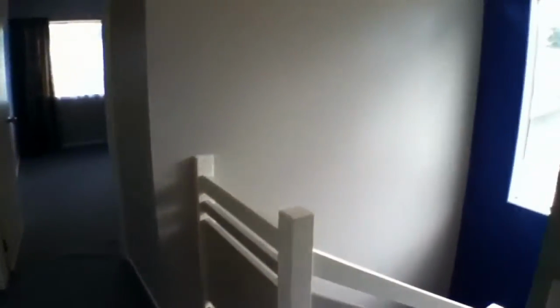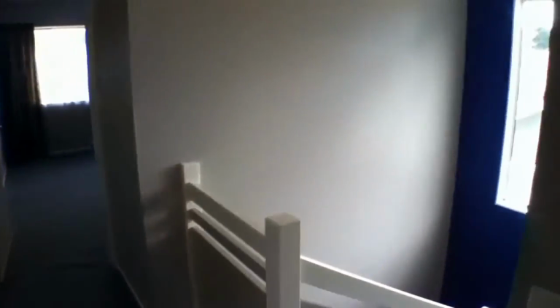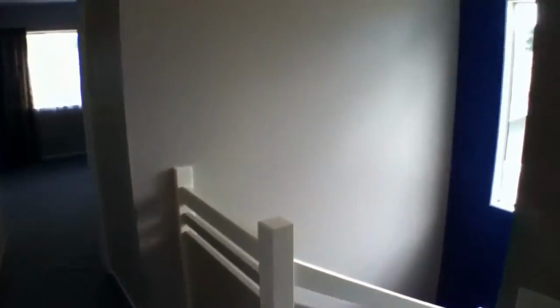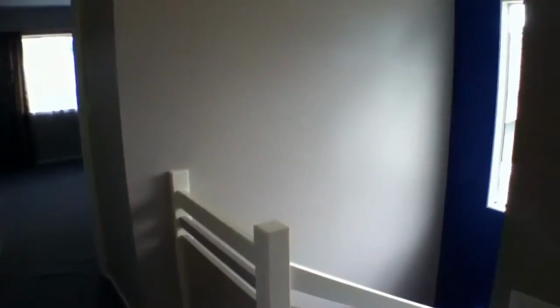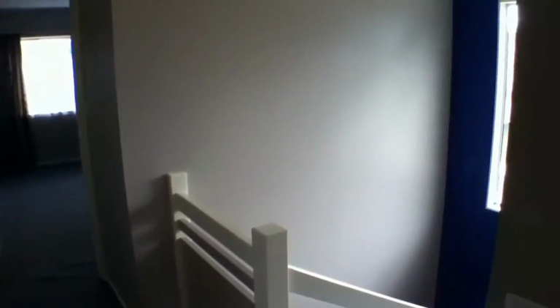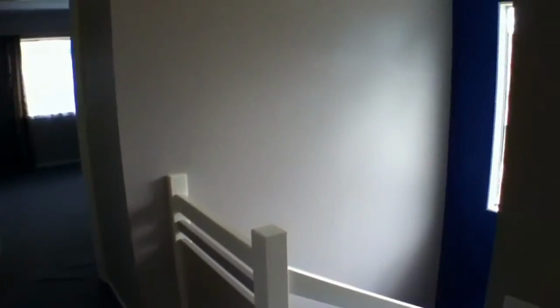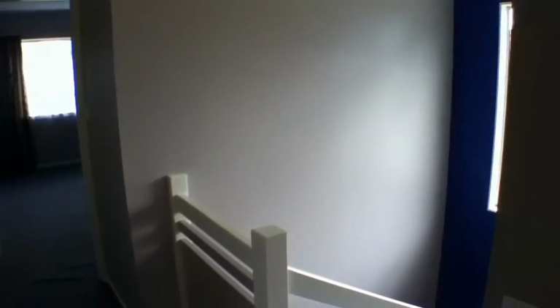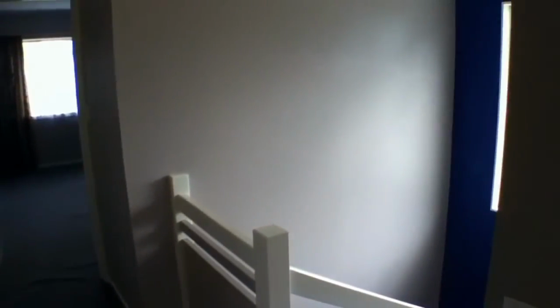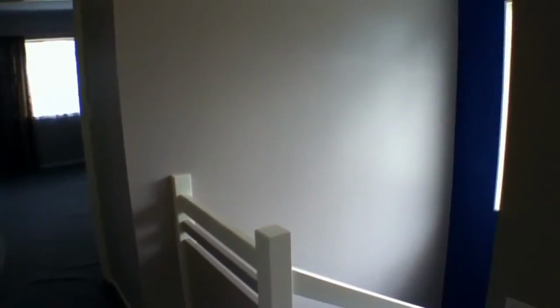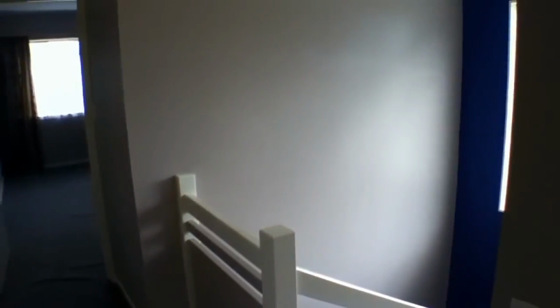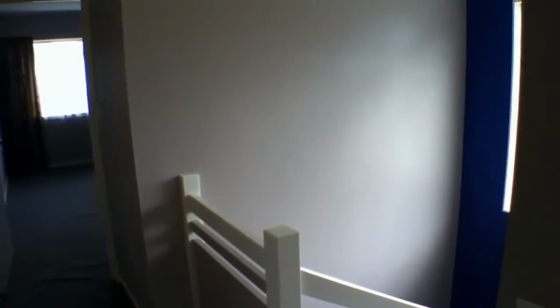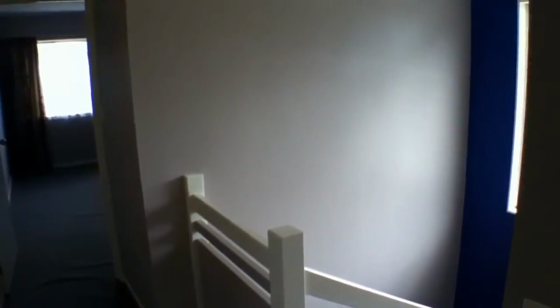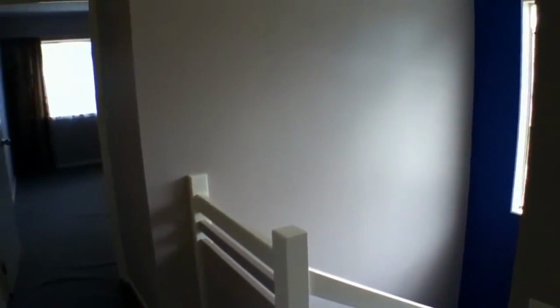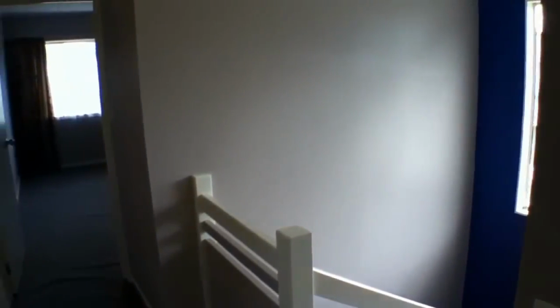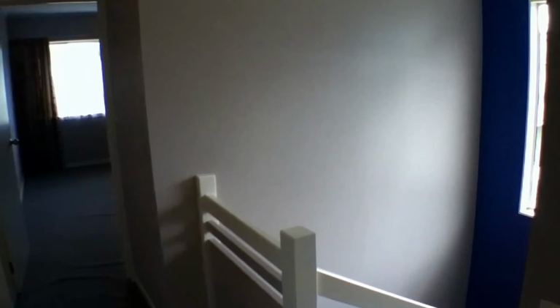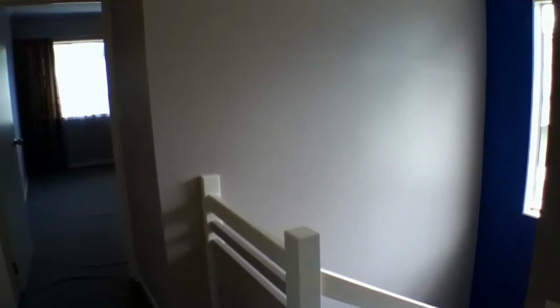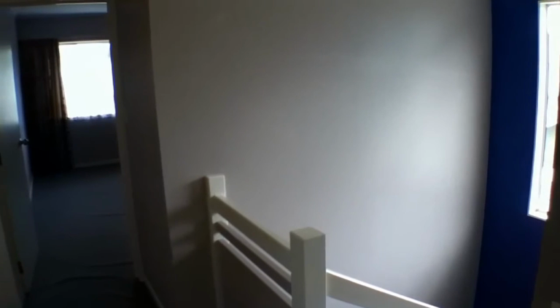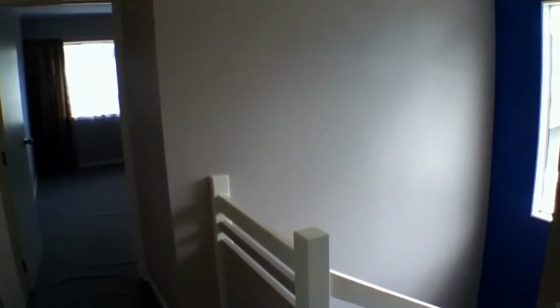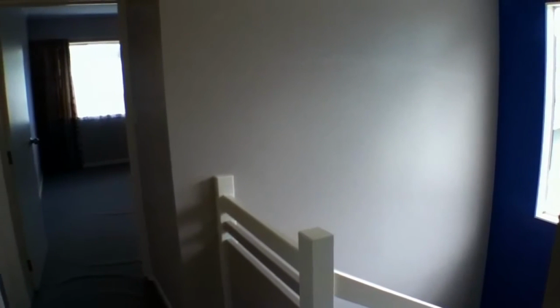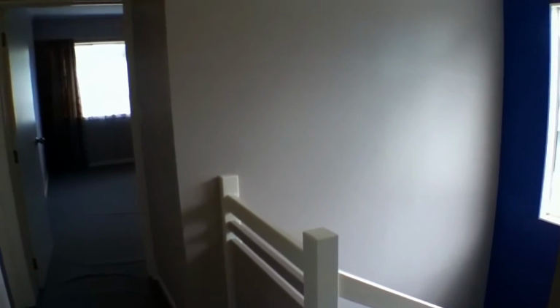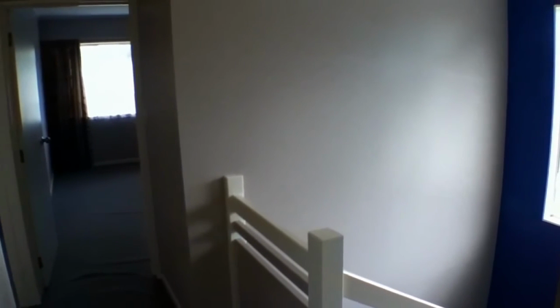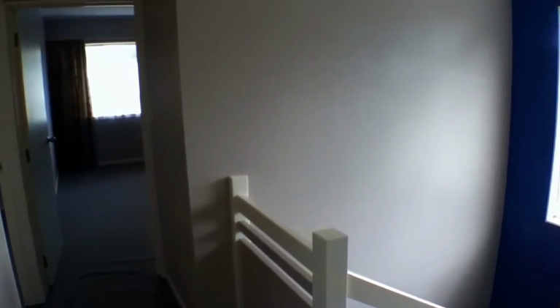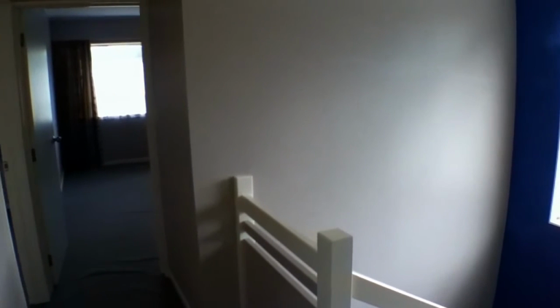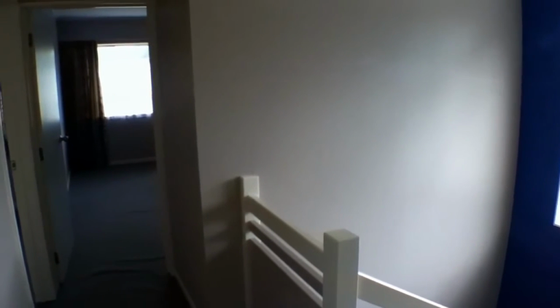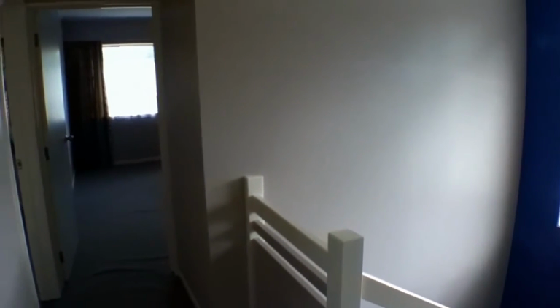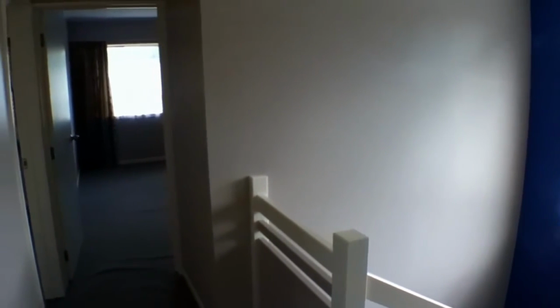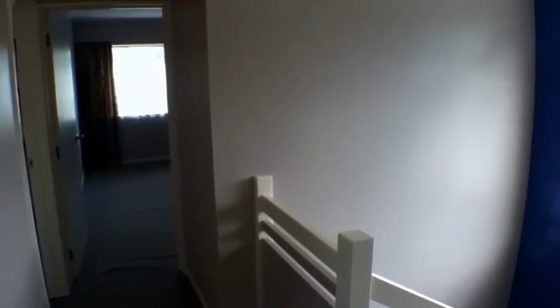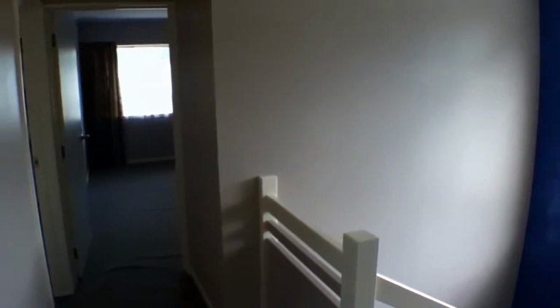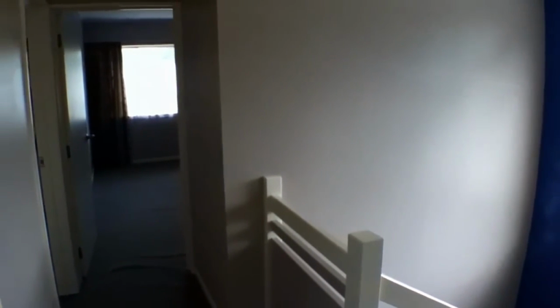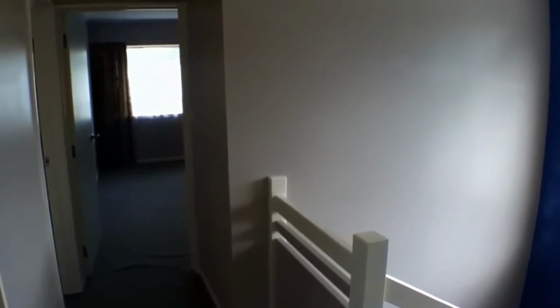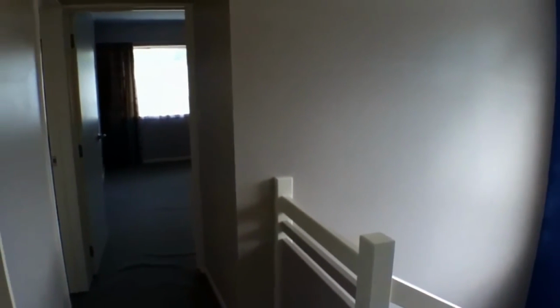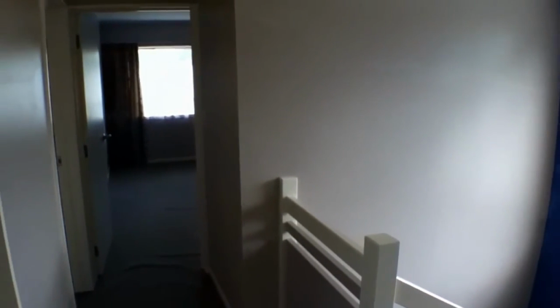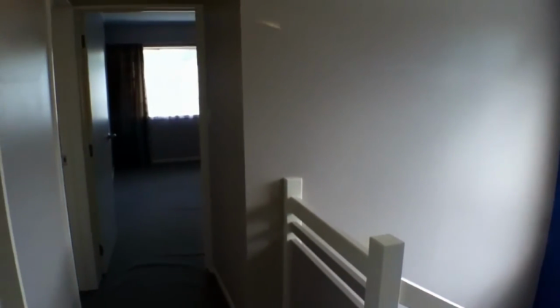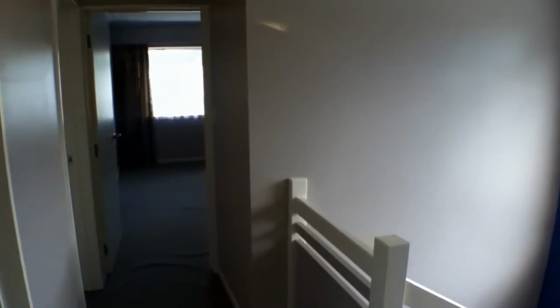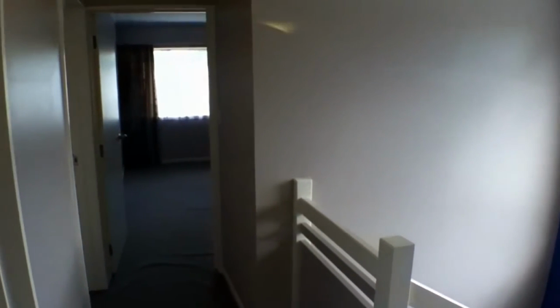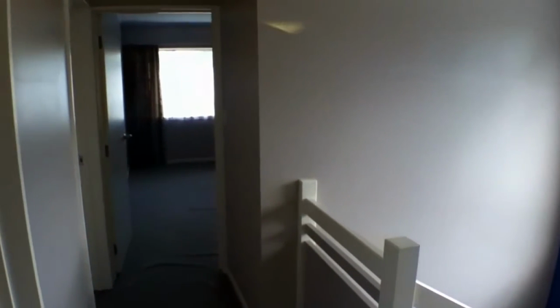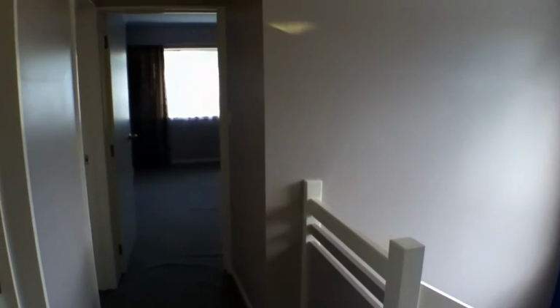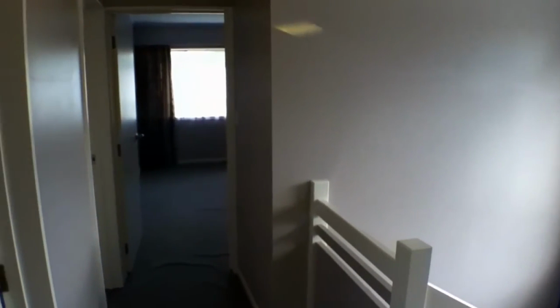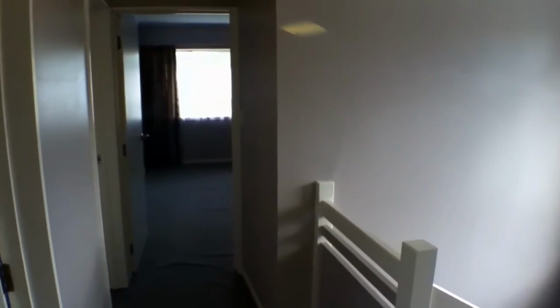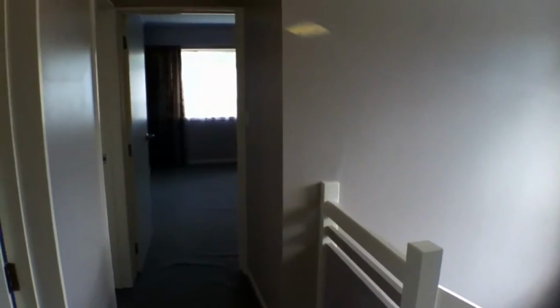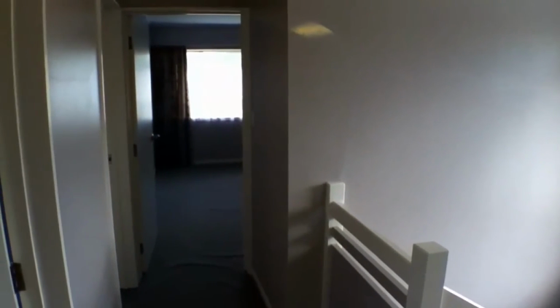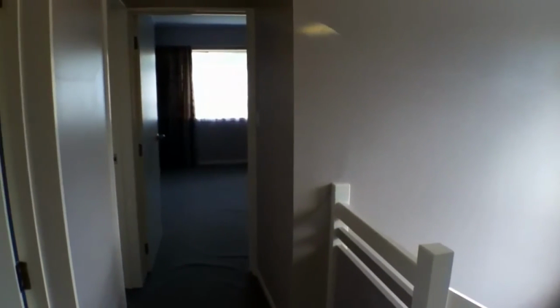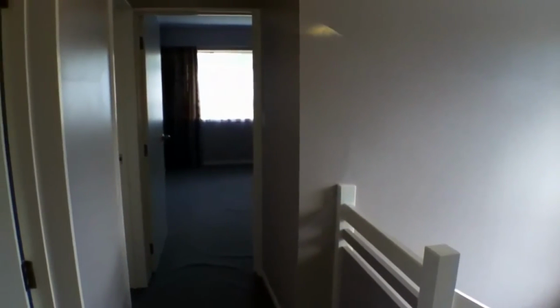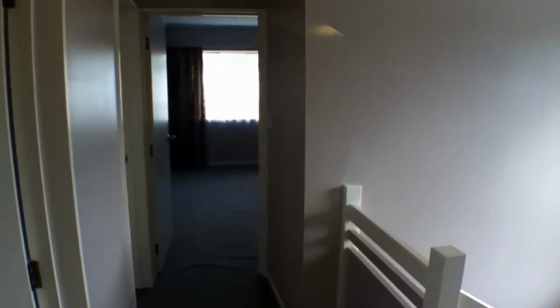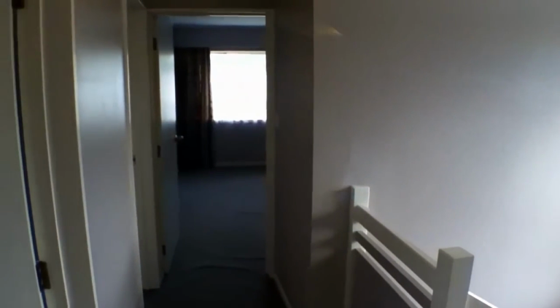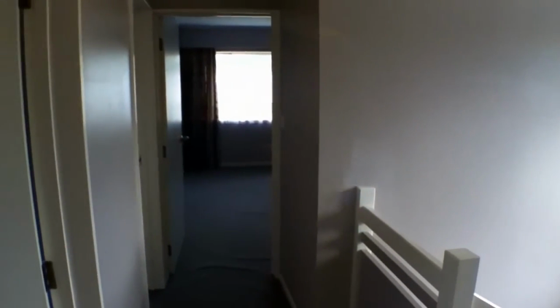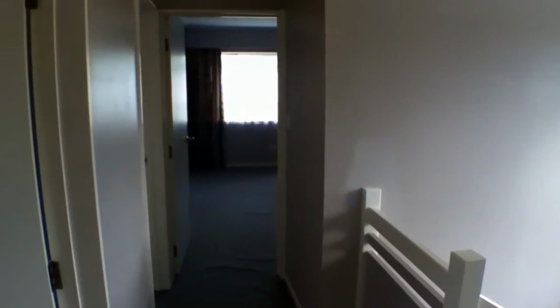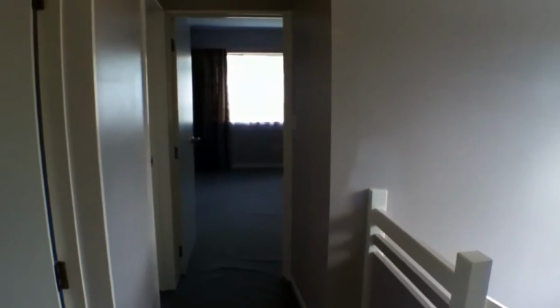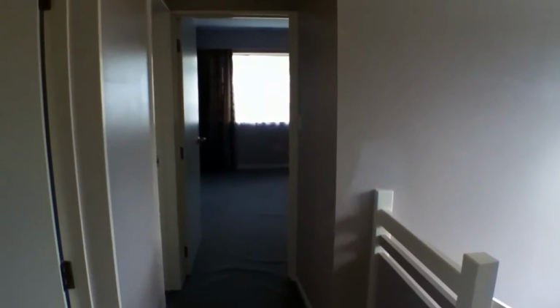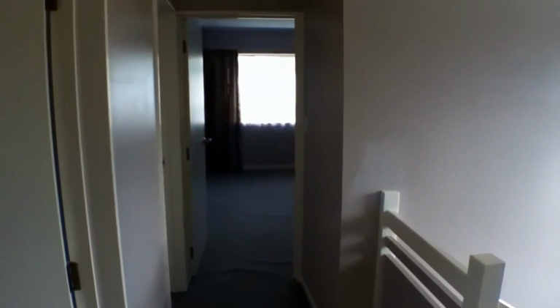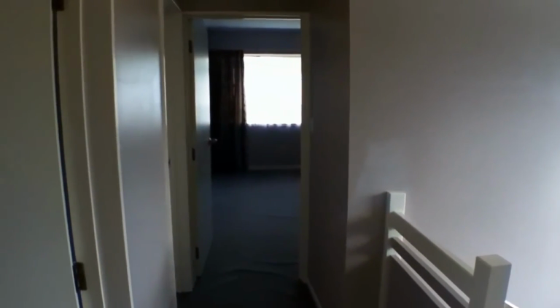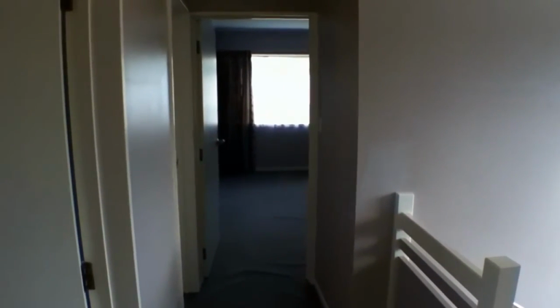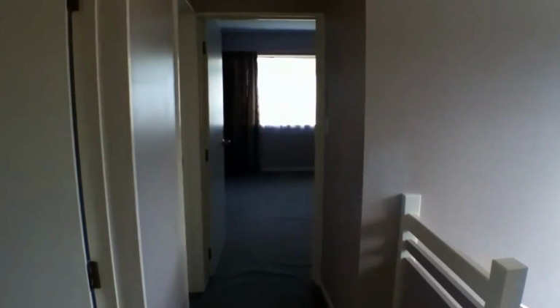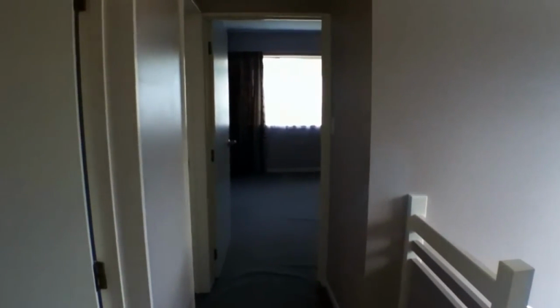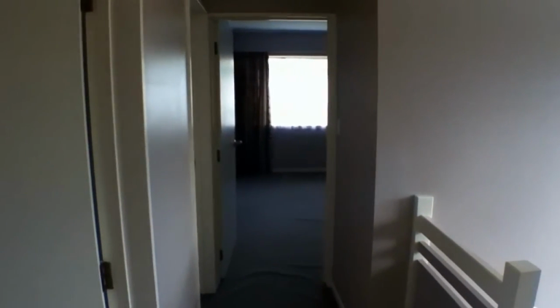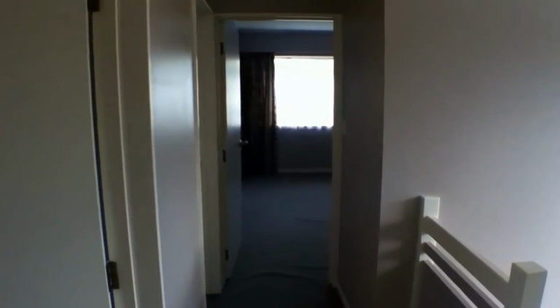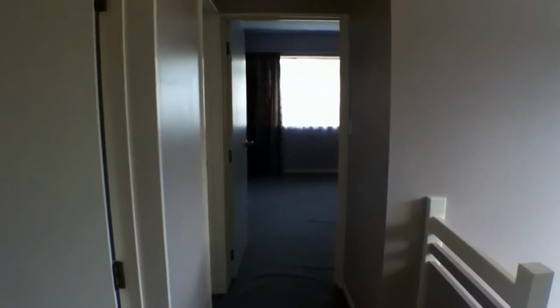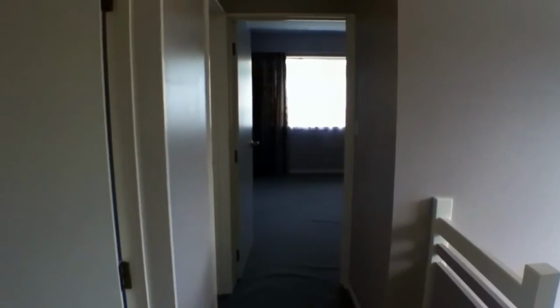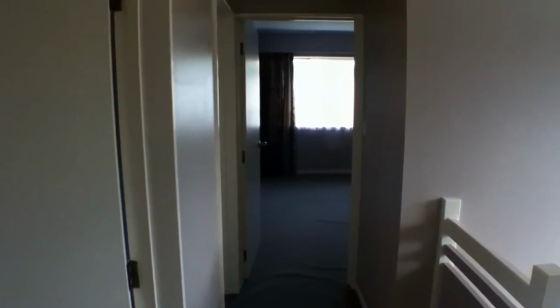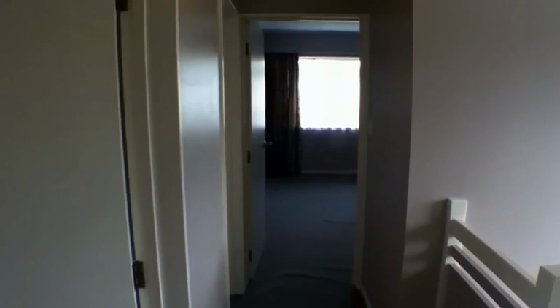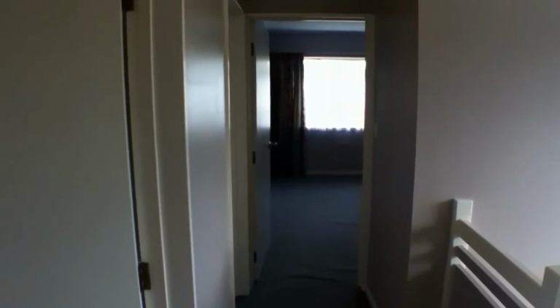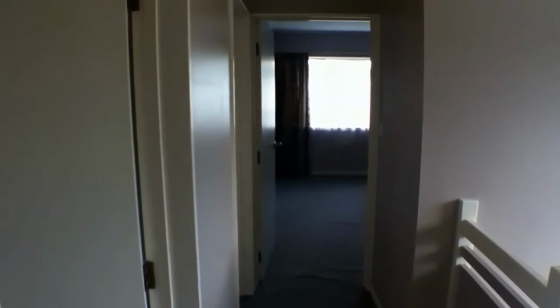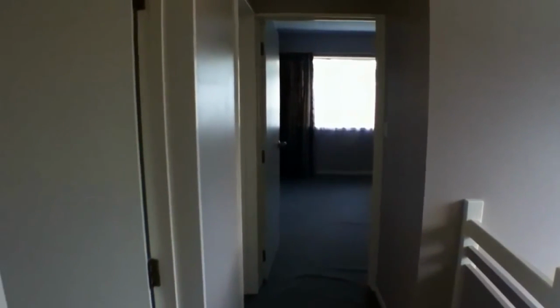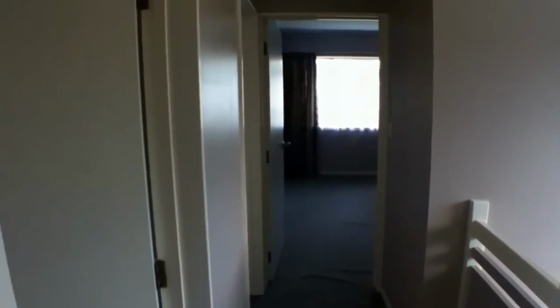Well, there you have it. I hope you've enjoyed our tour today. For all inquiries, please contact the Watson Property Management Team.